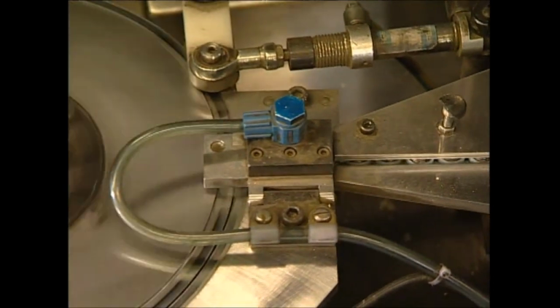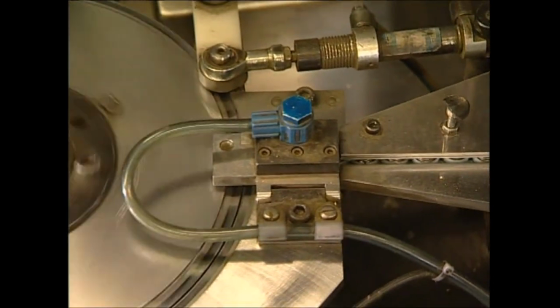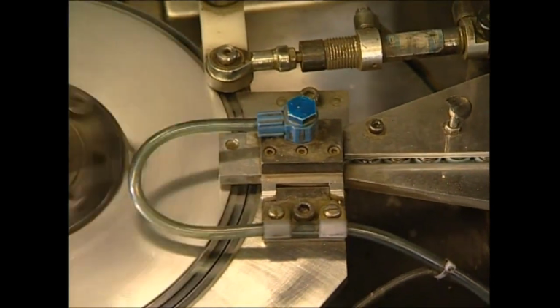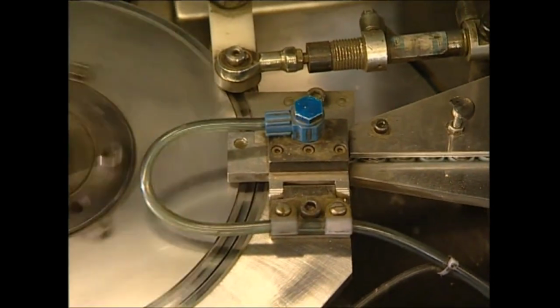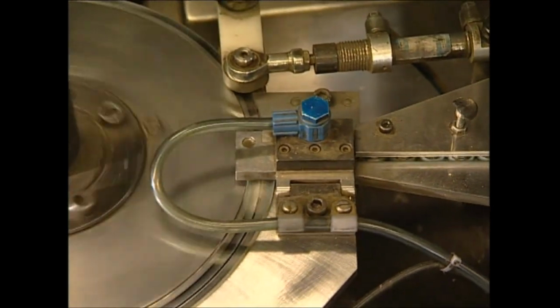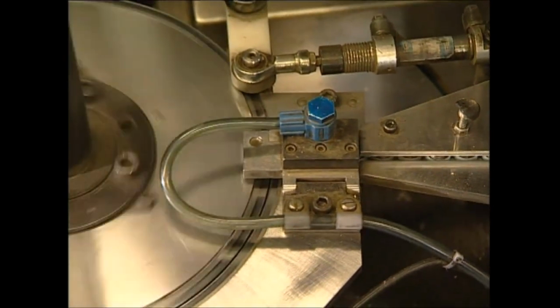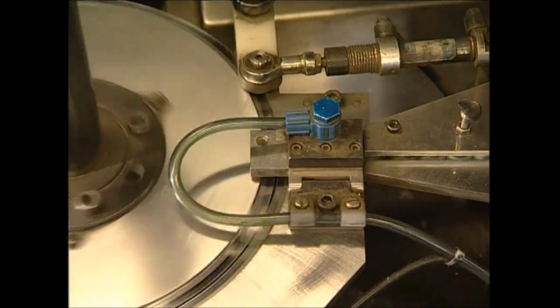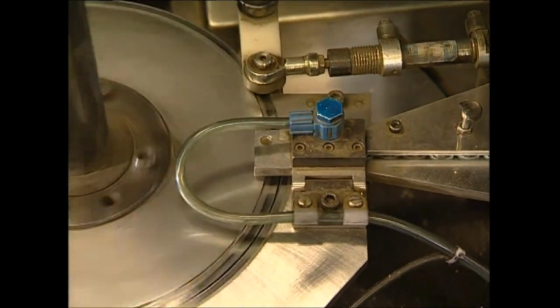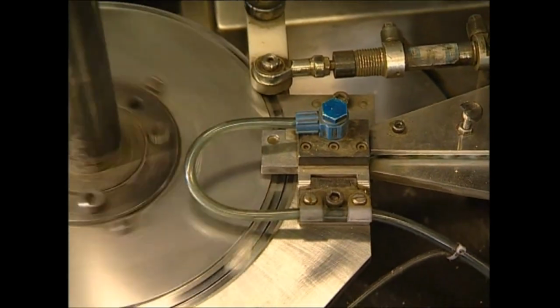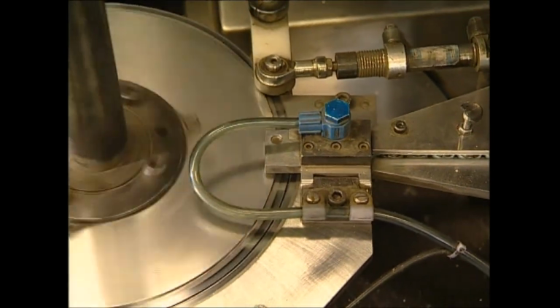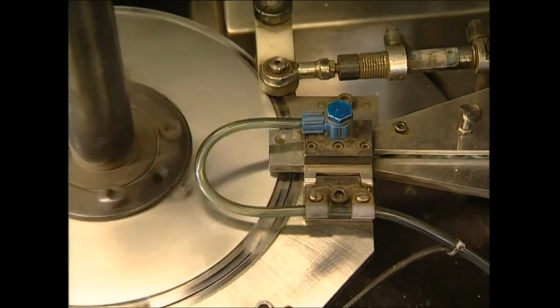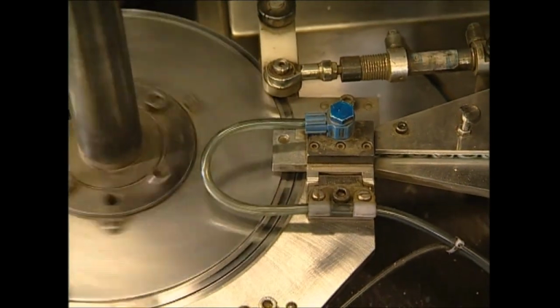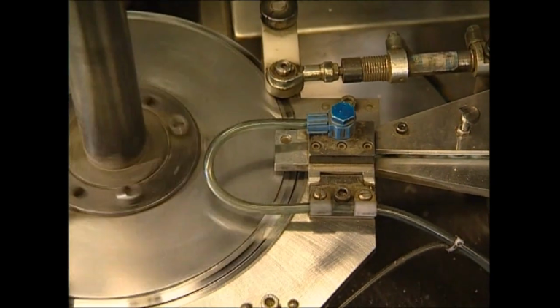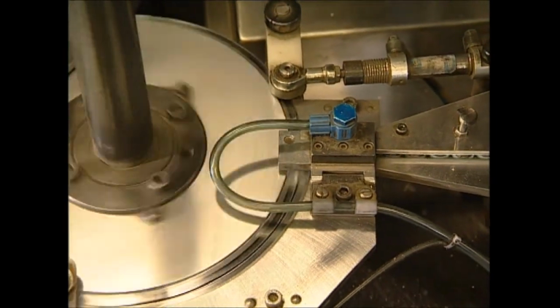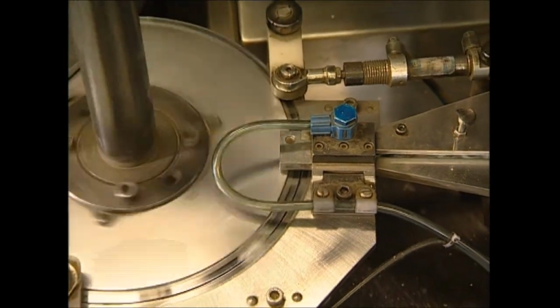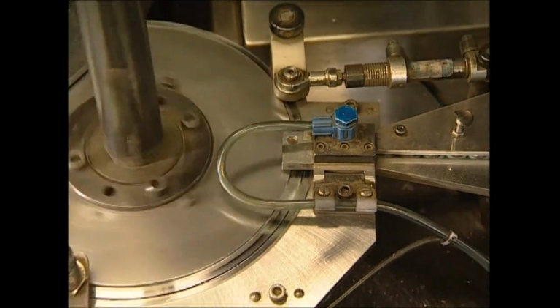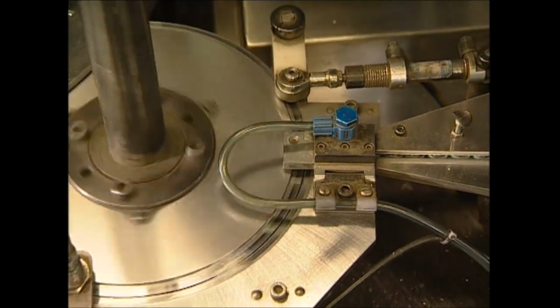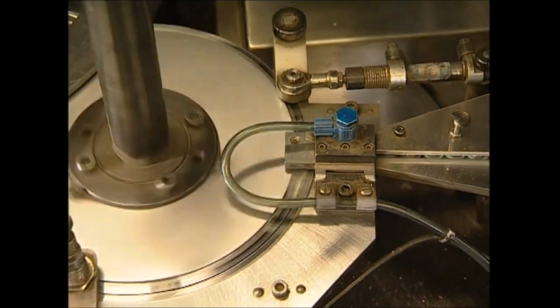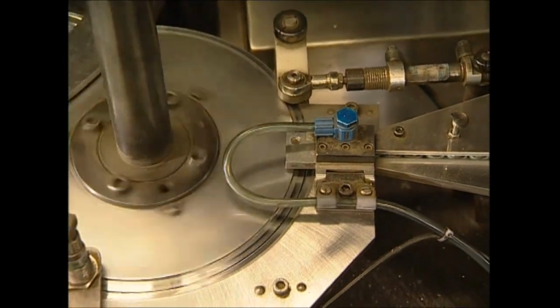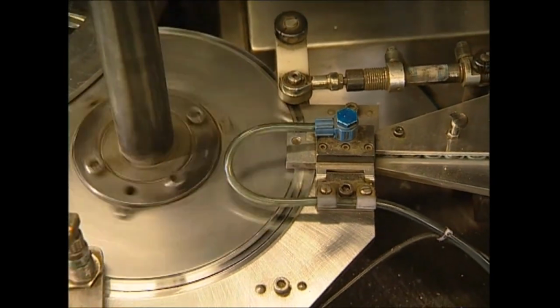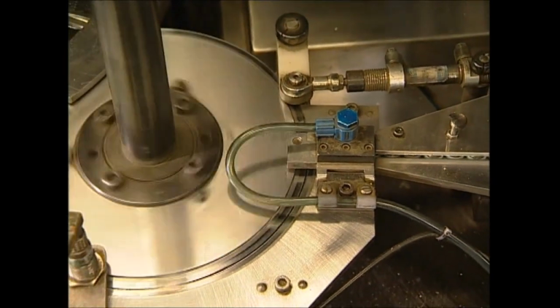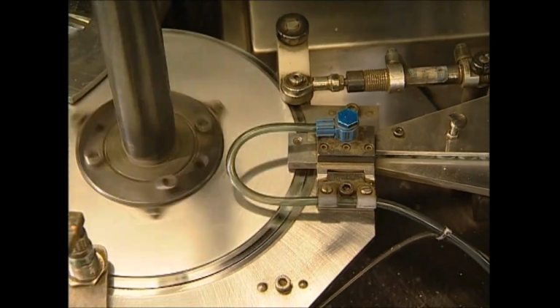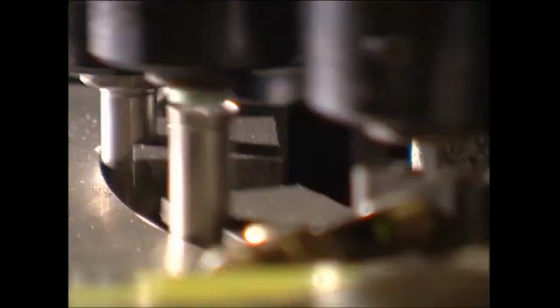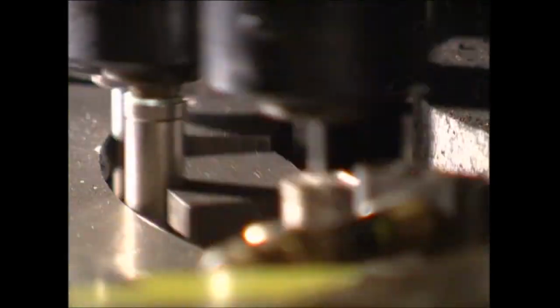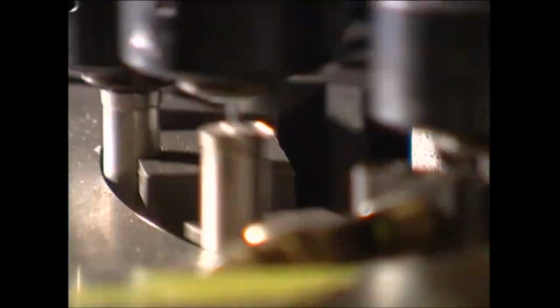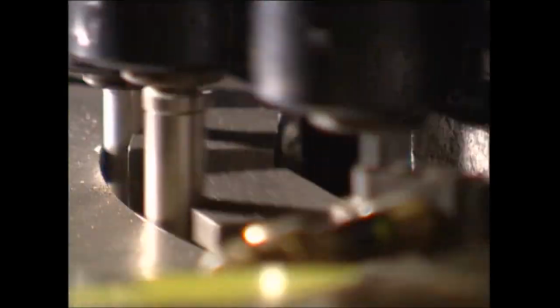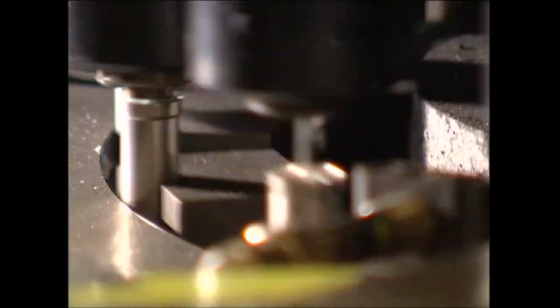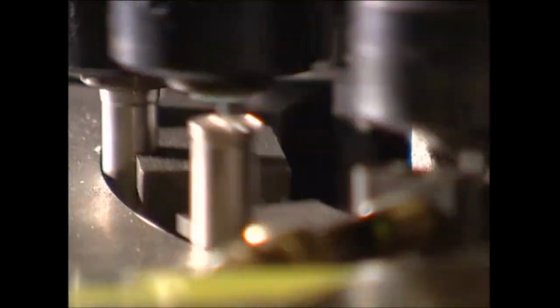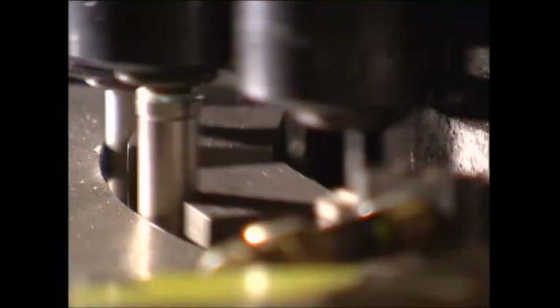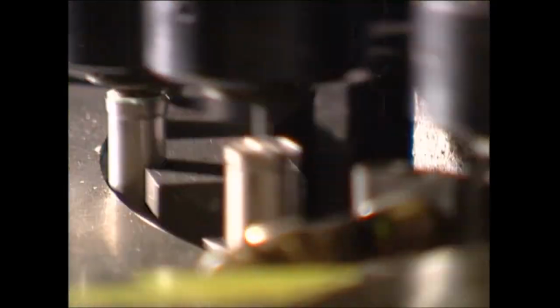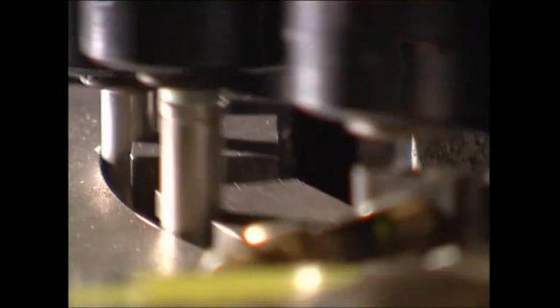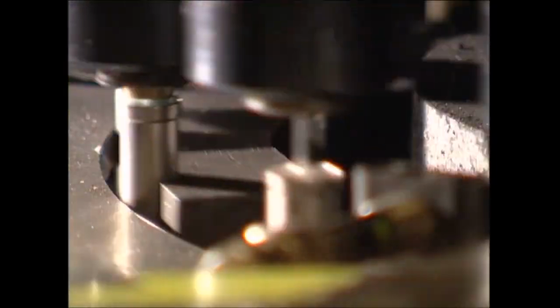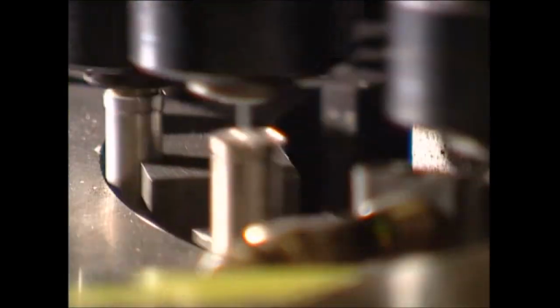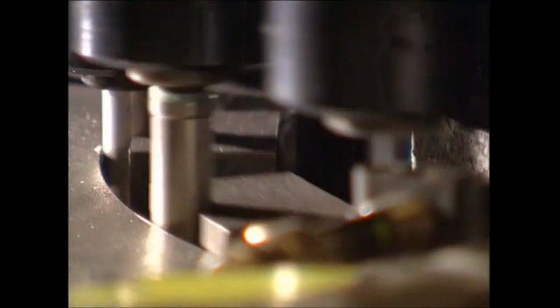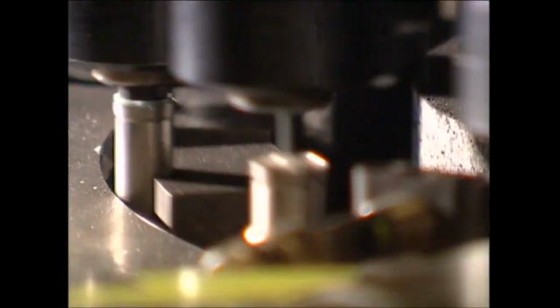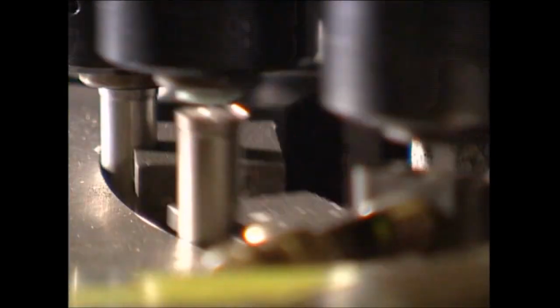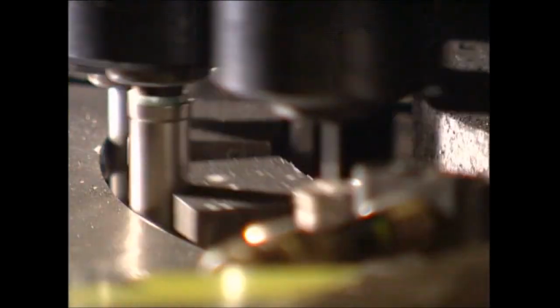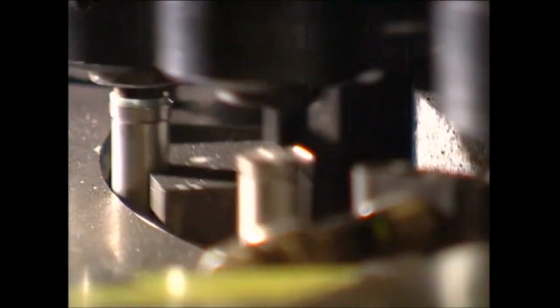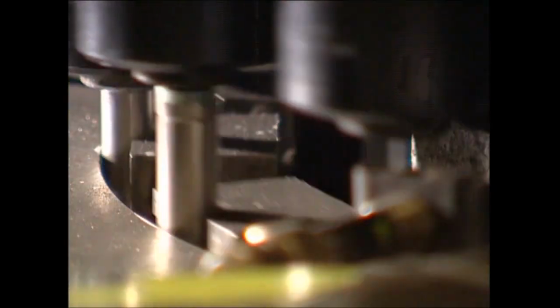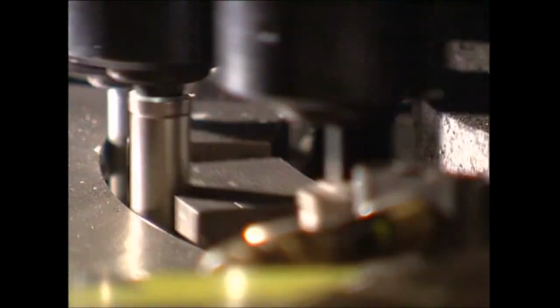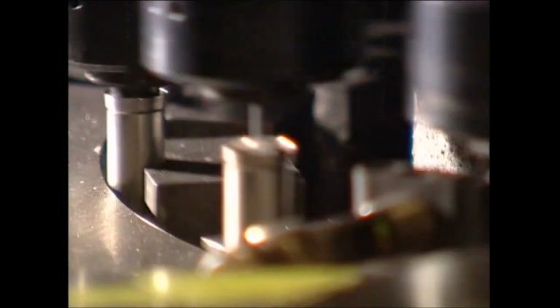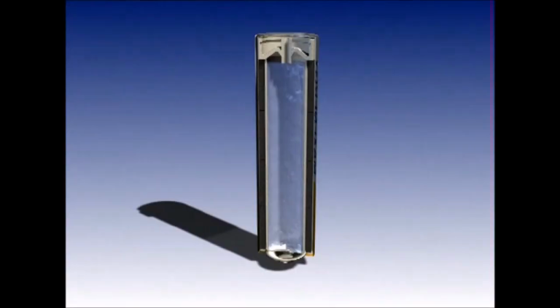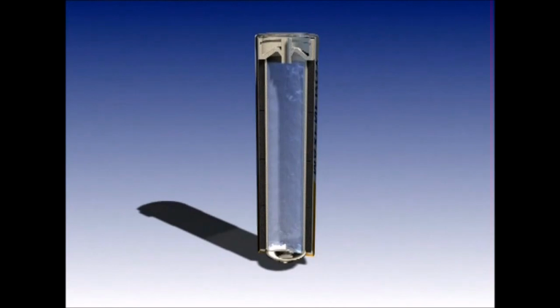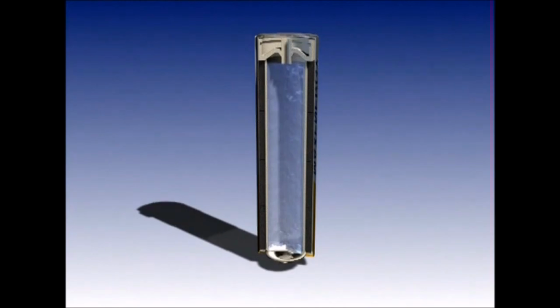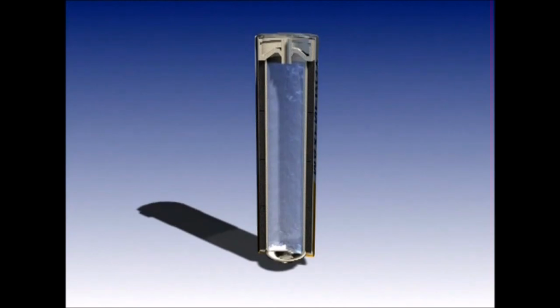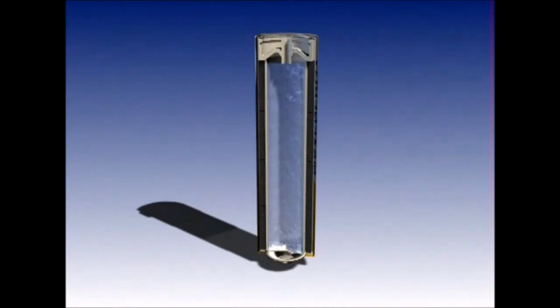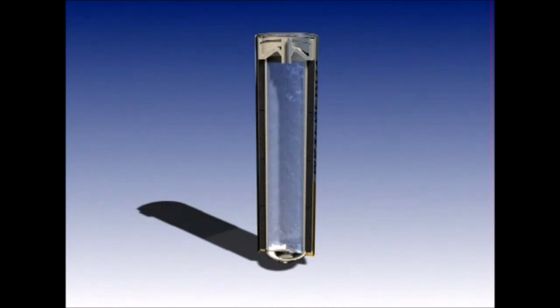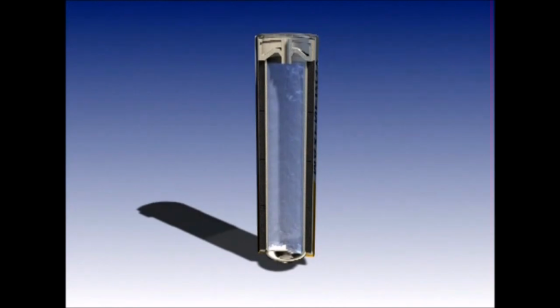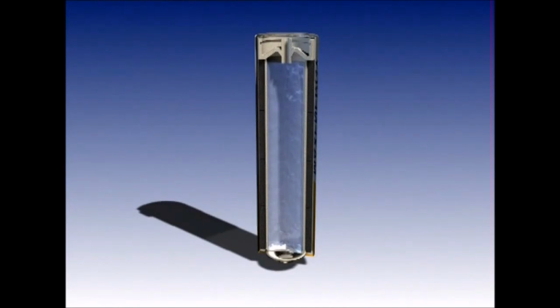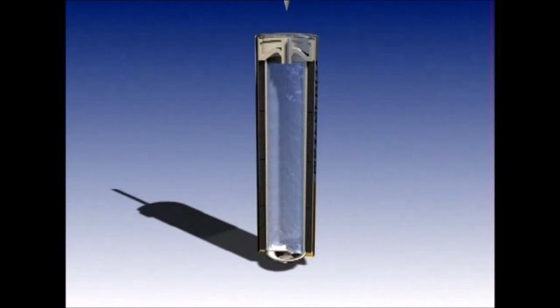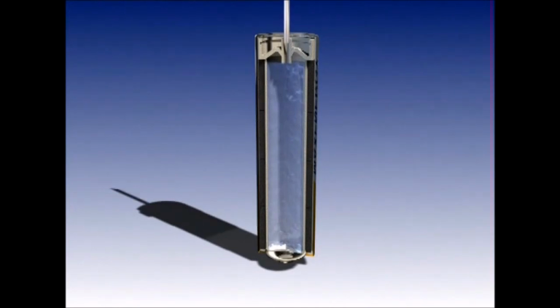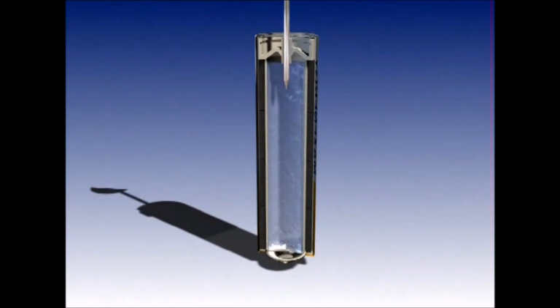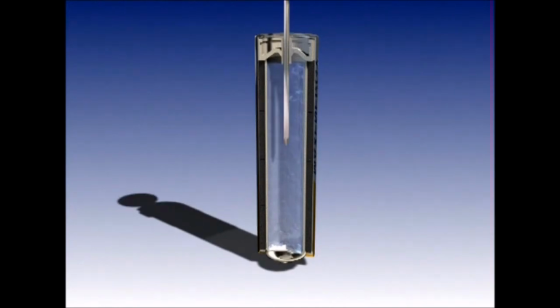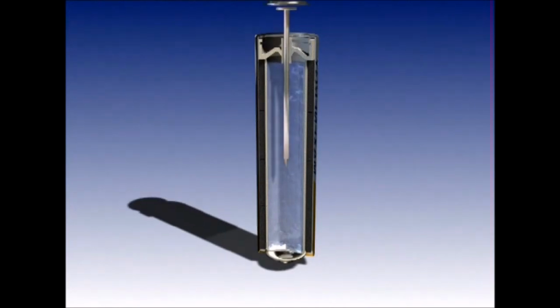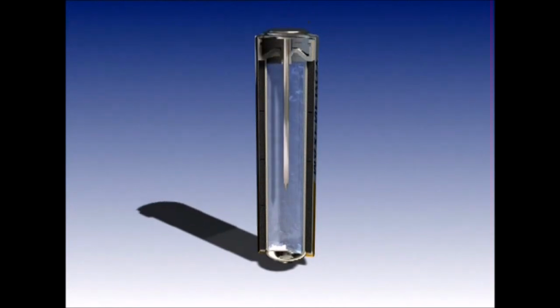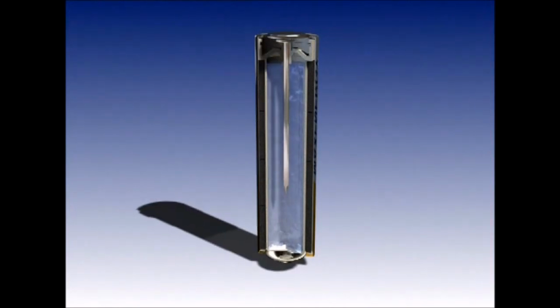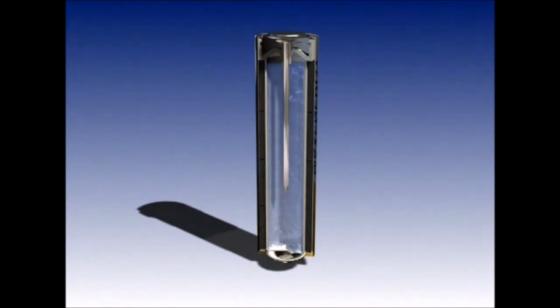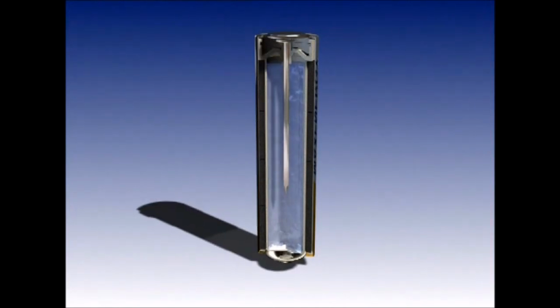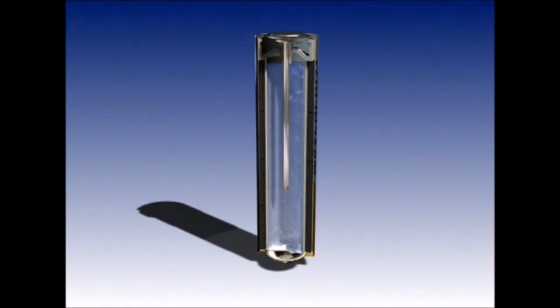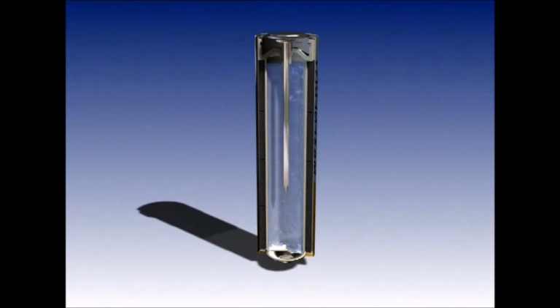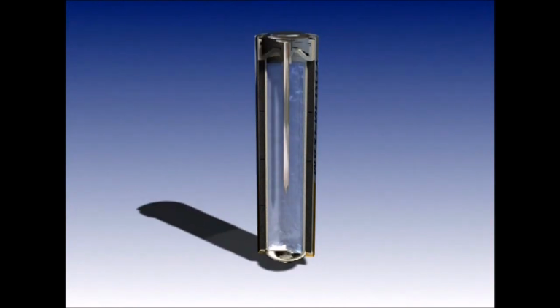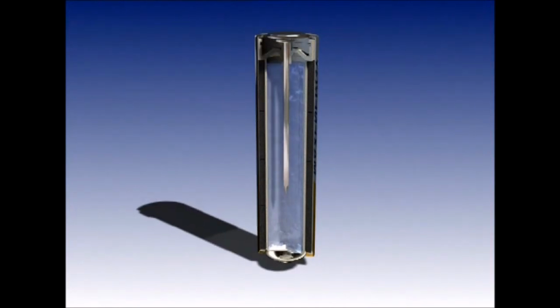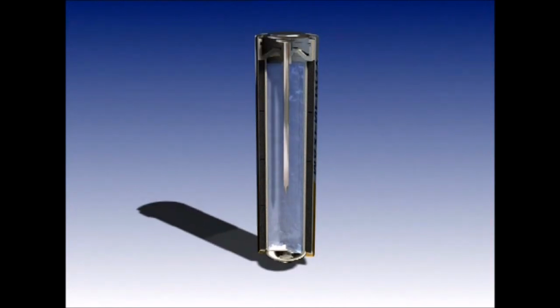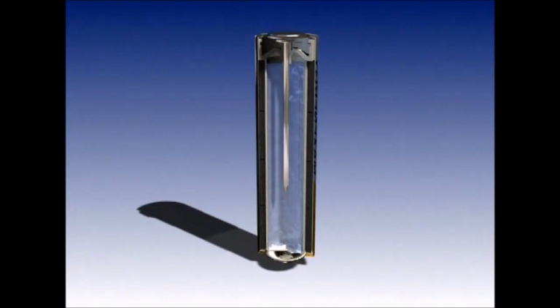Once they've been assembled, the plates and pins are fed into this machine and a hydraulic press squeezes them into the waiting case.